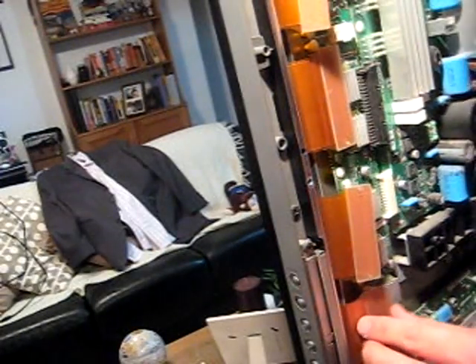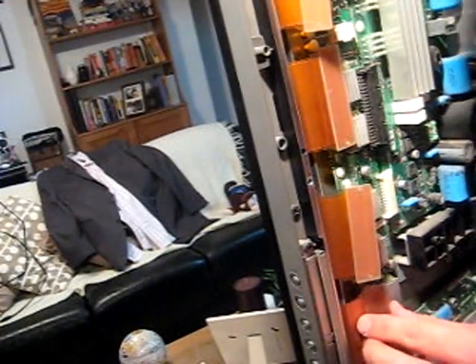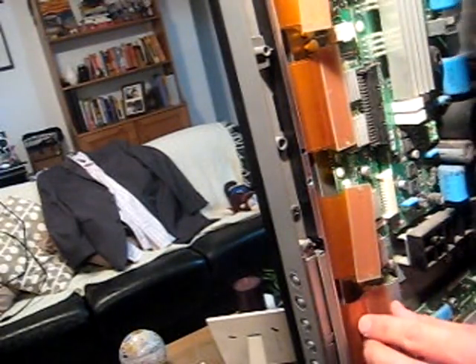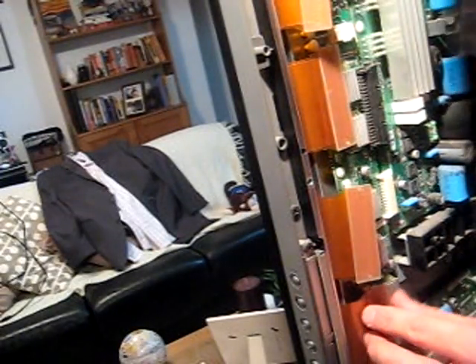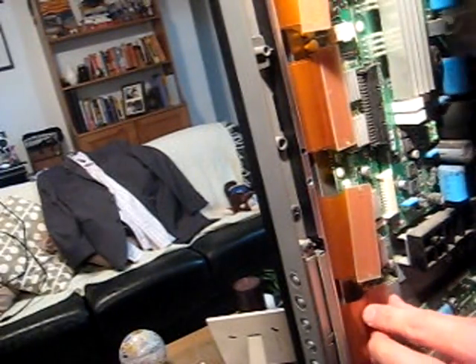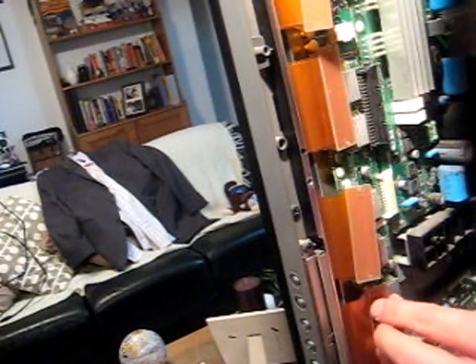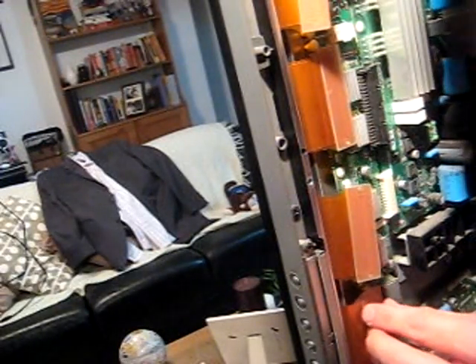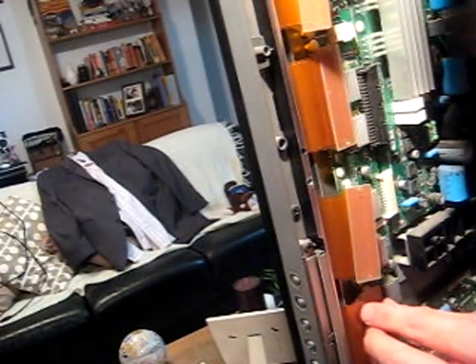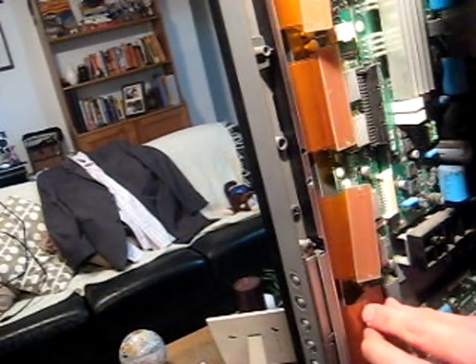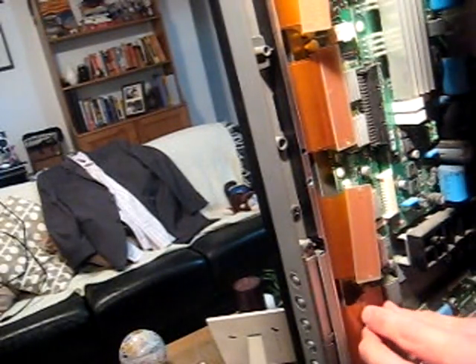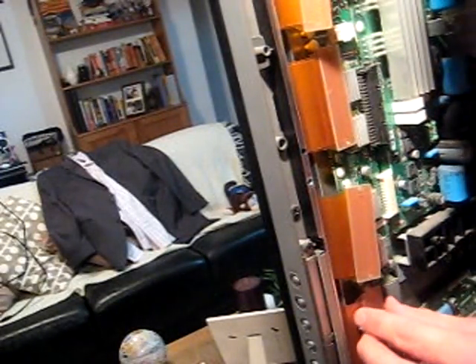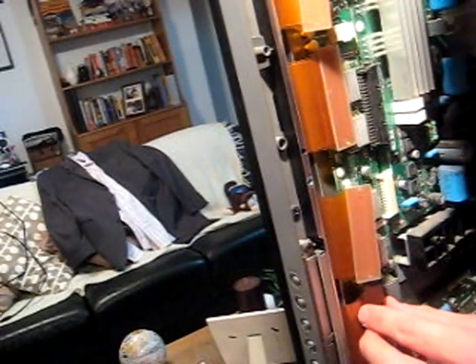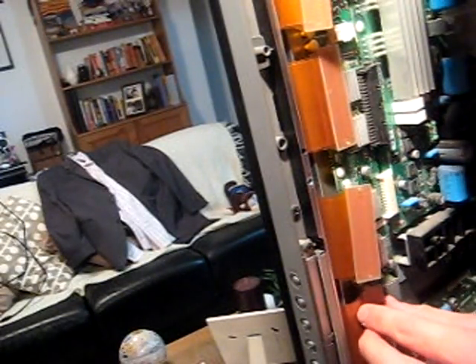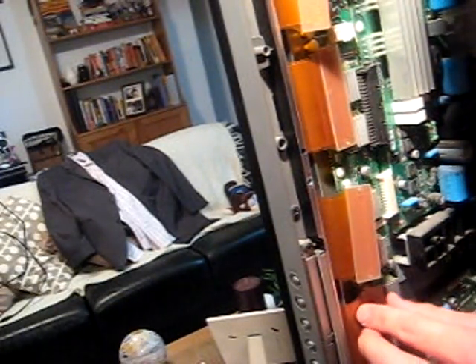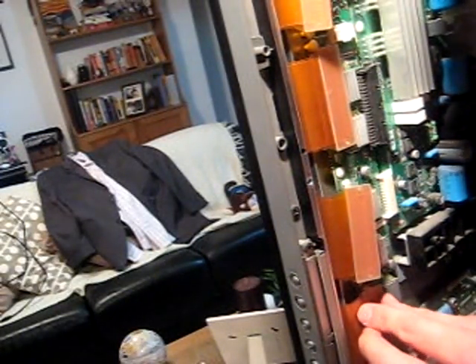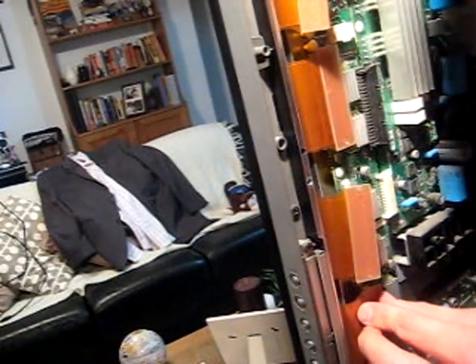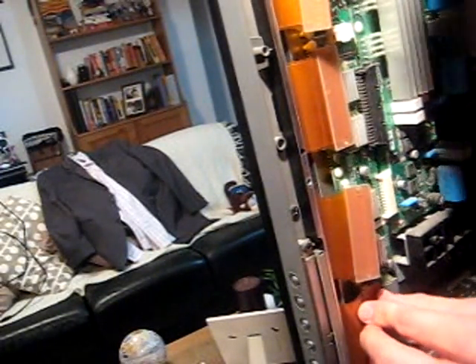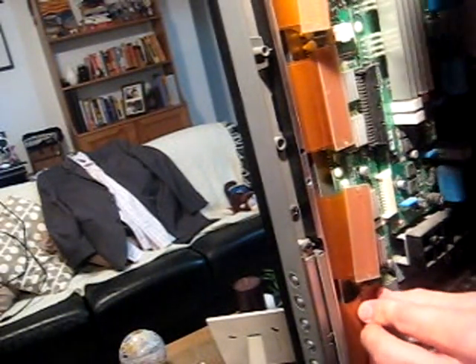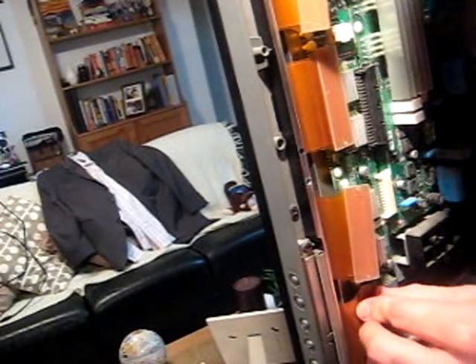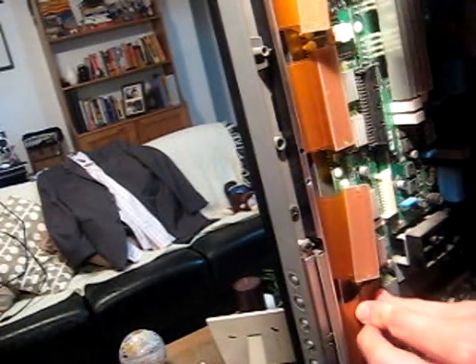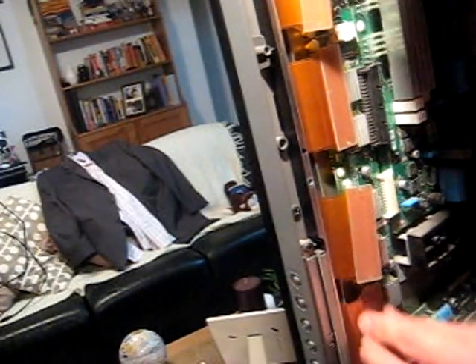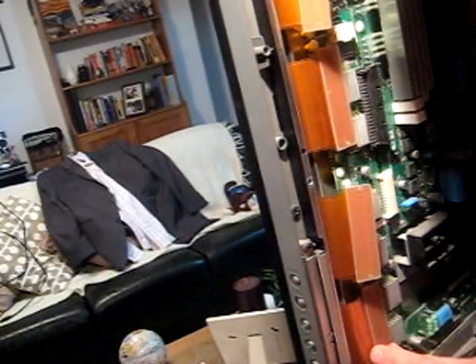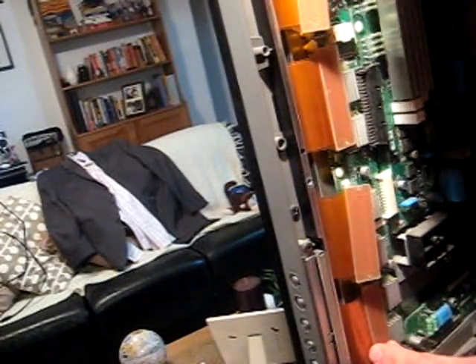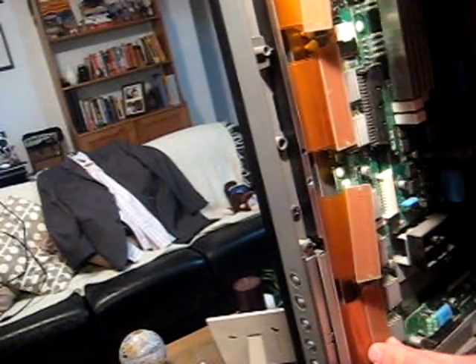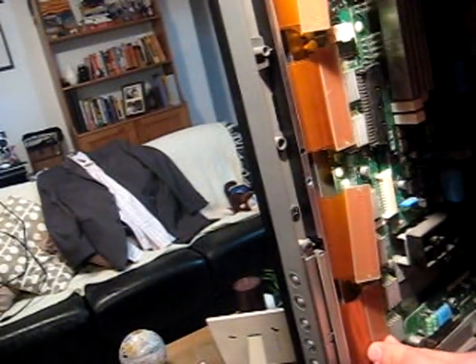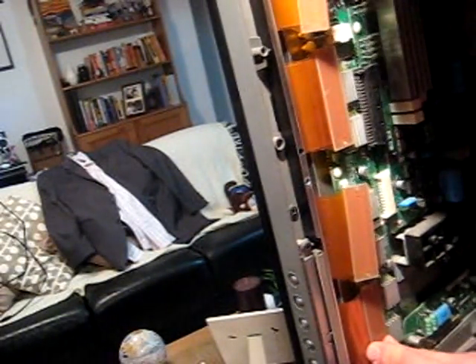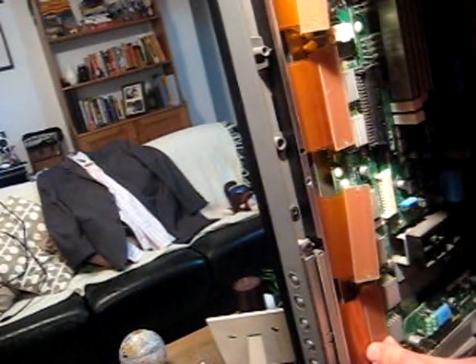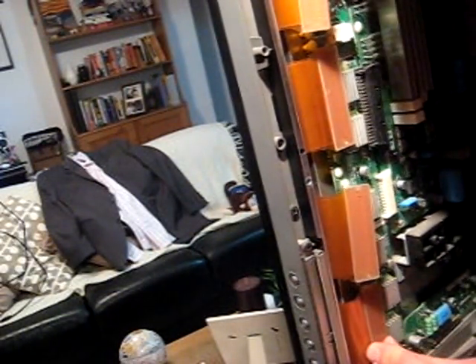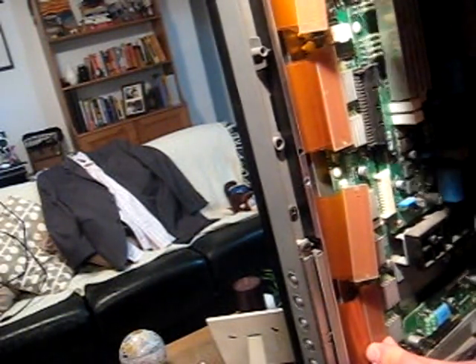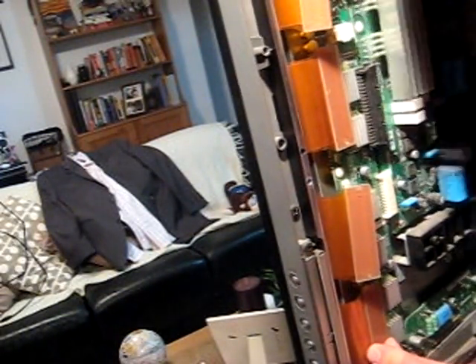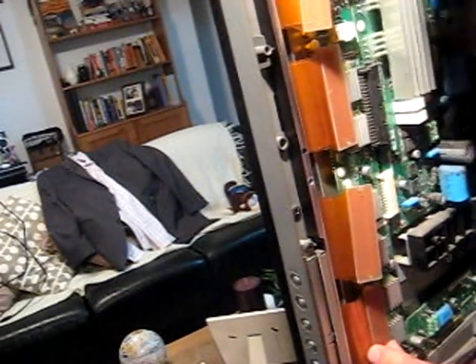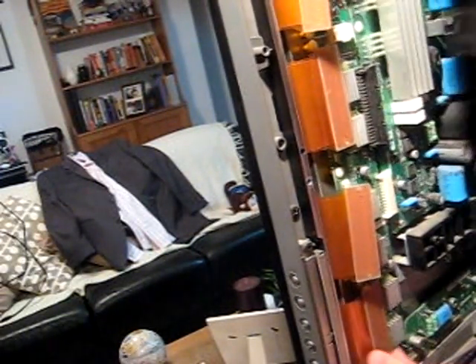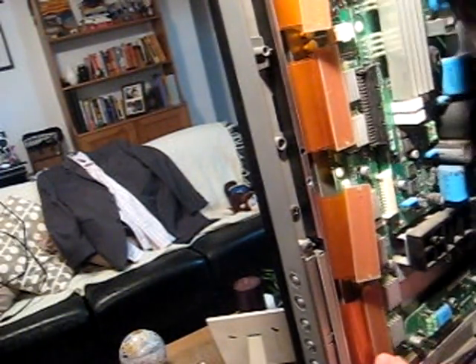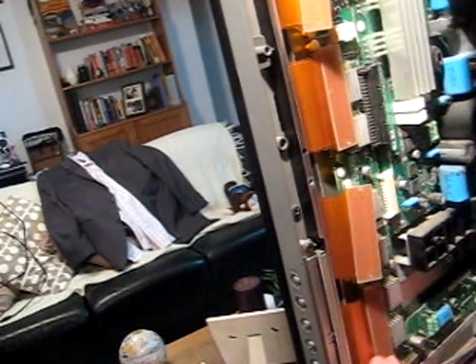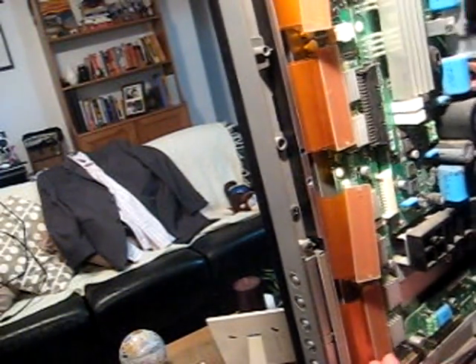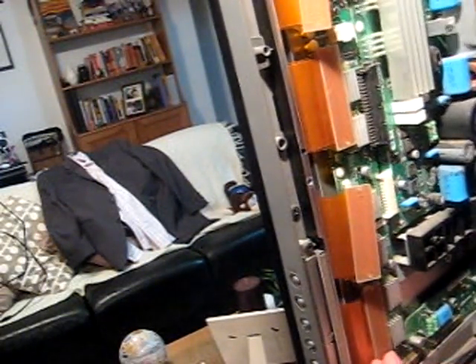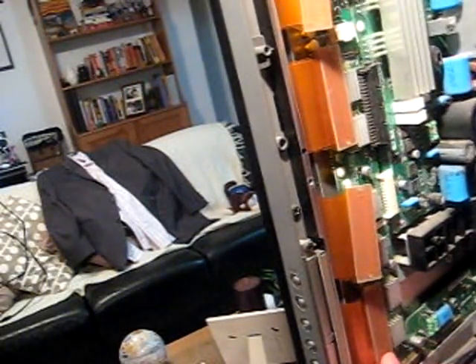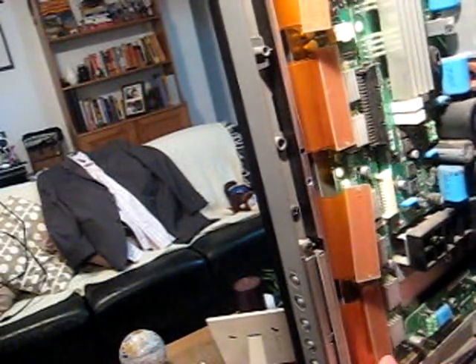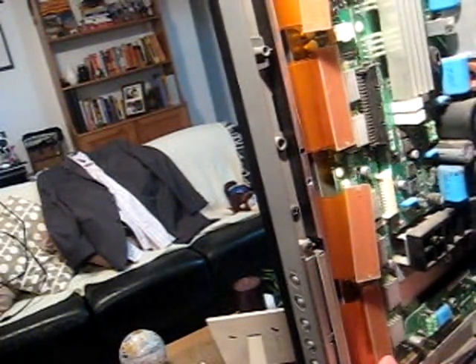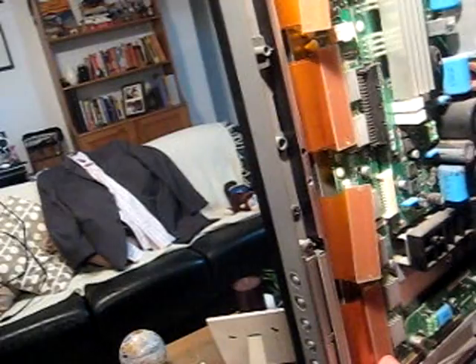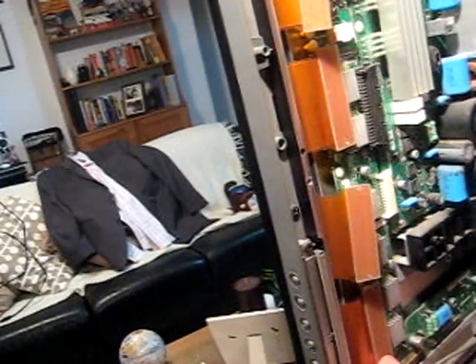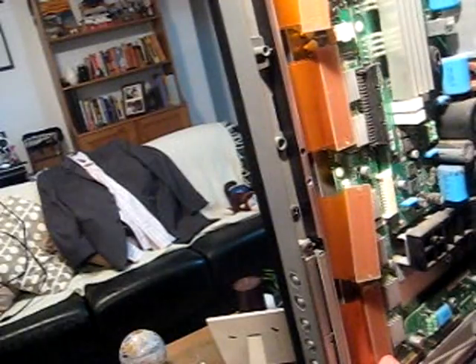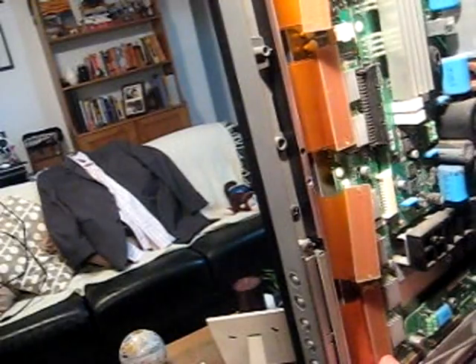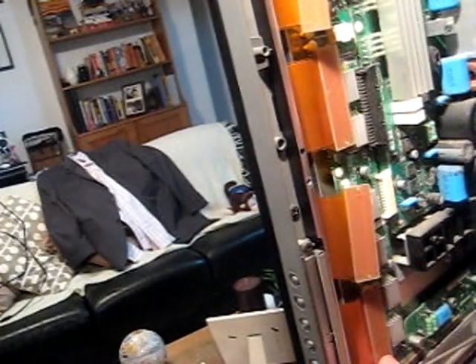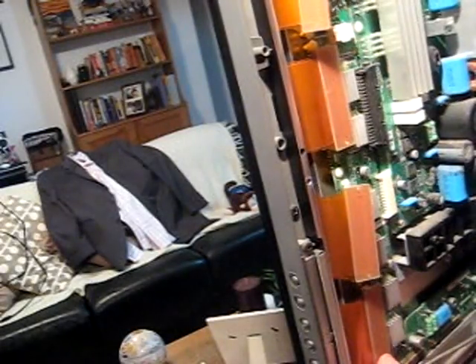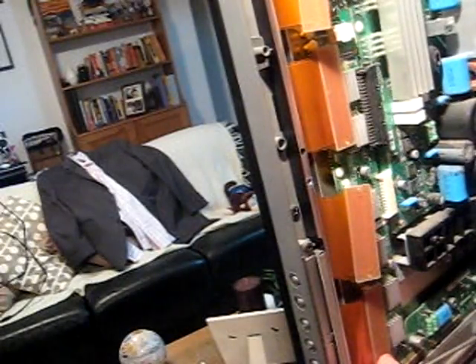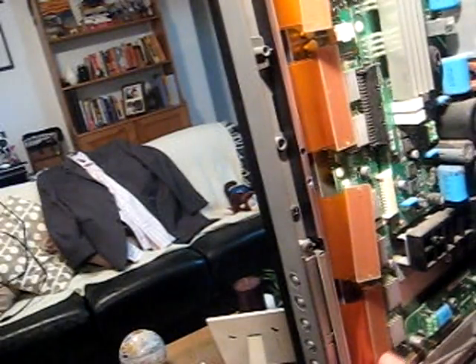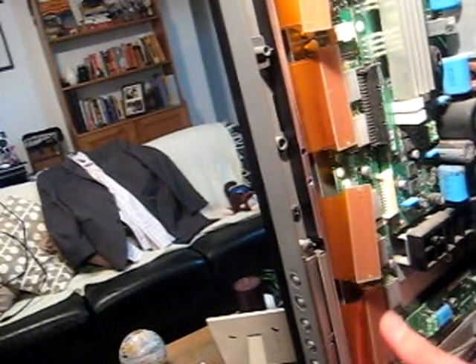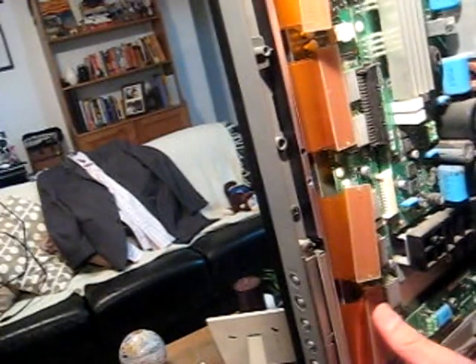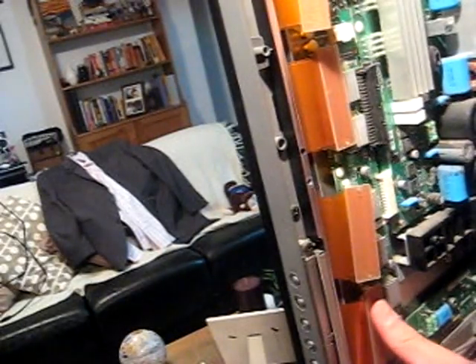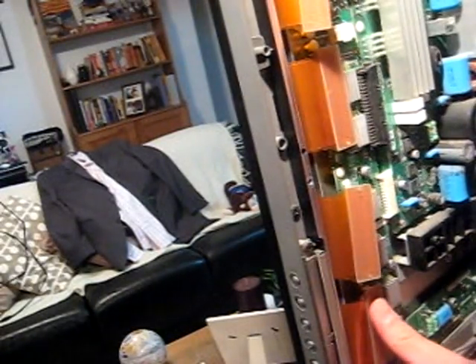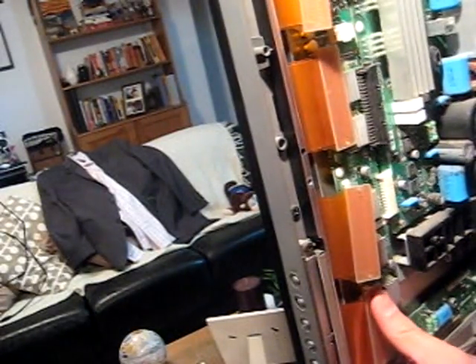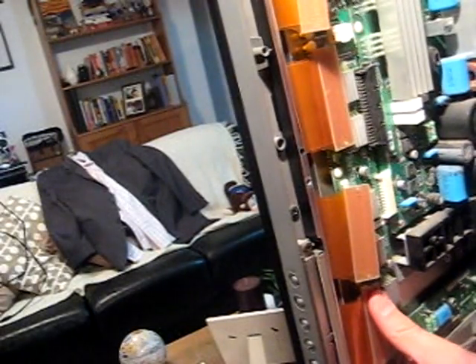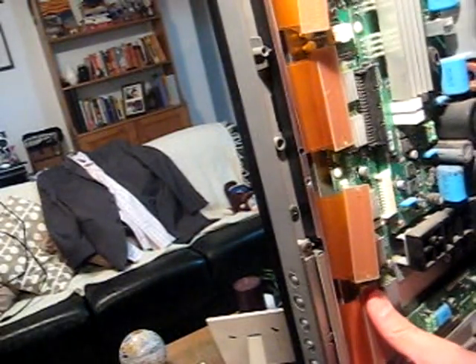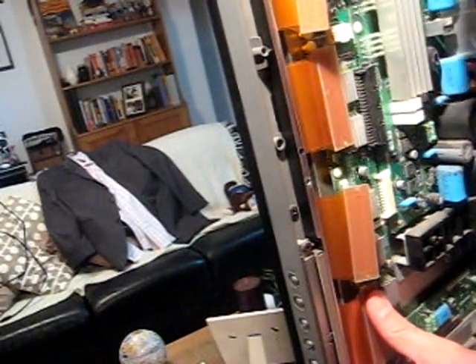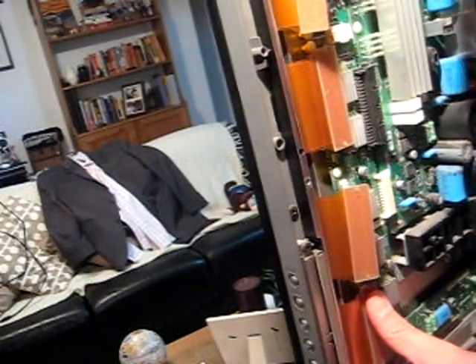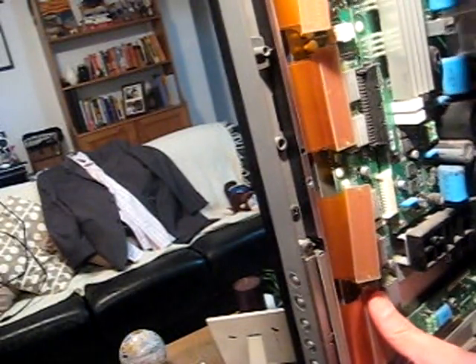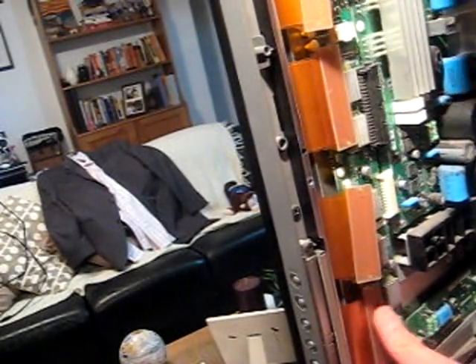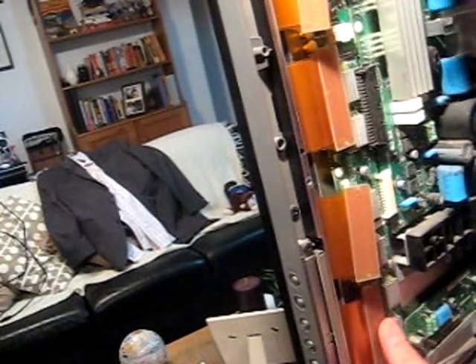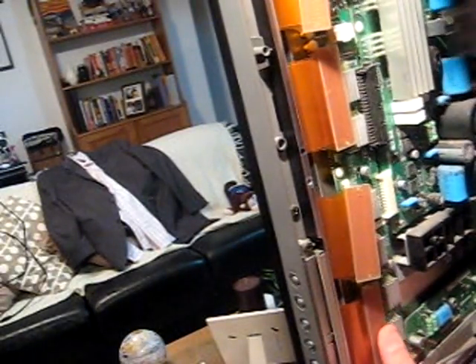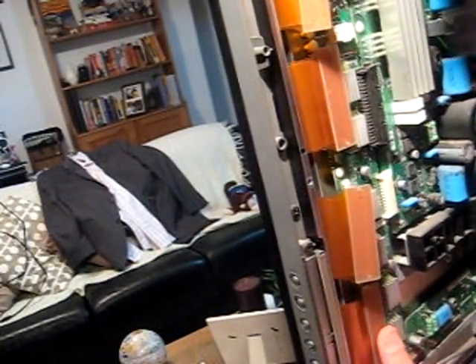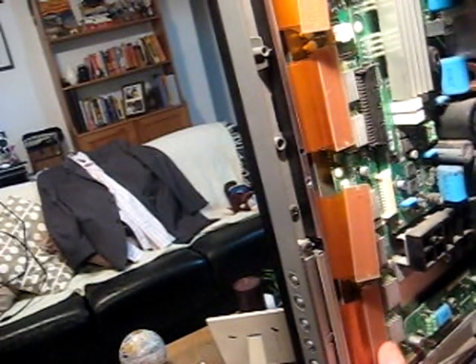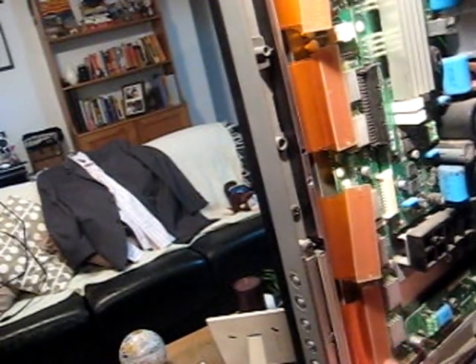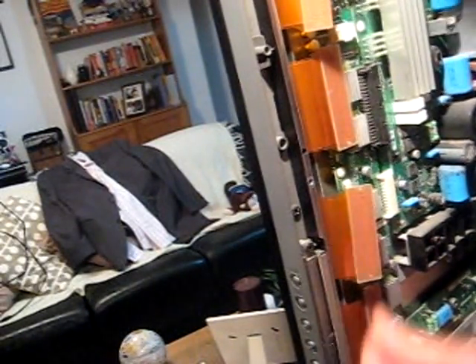You just got to put these wires, plug these wires back where they were, make sure that they click in there. Perfect.